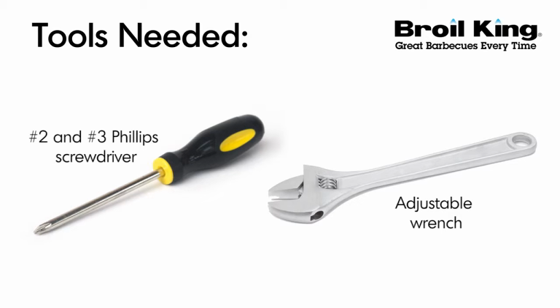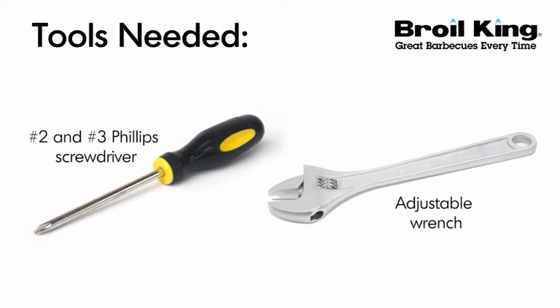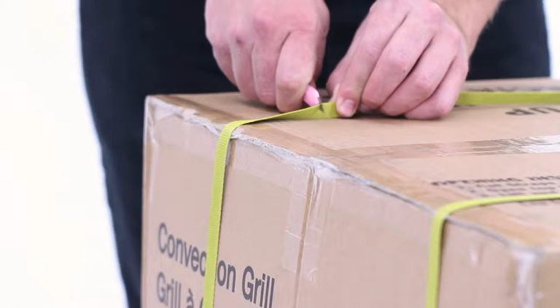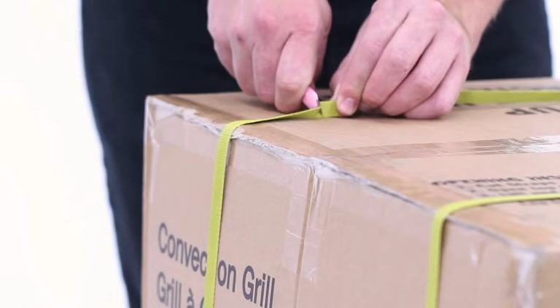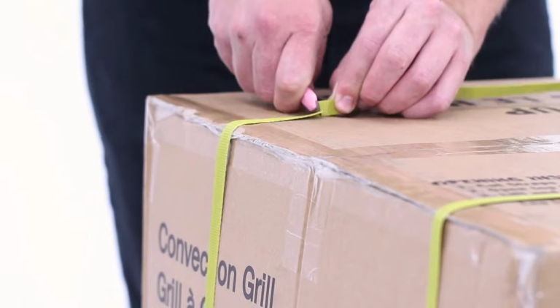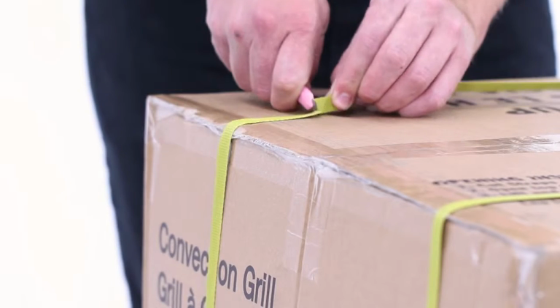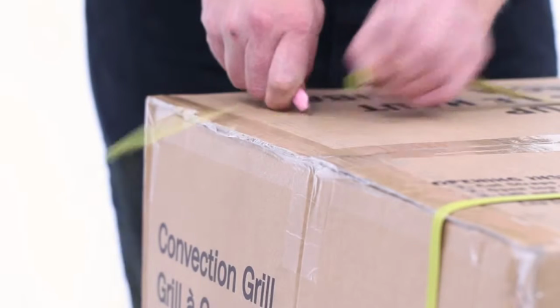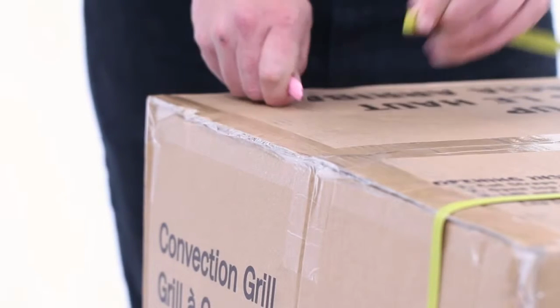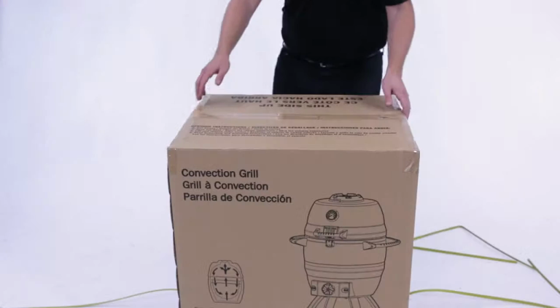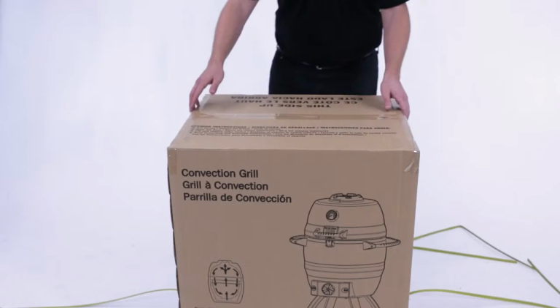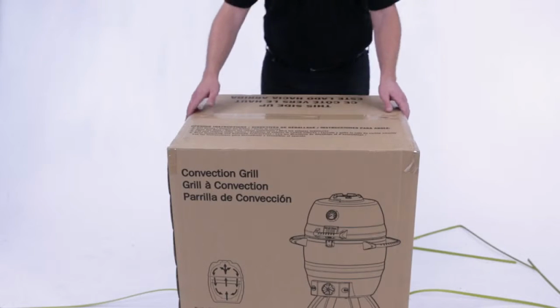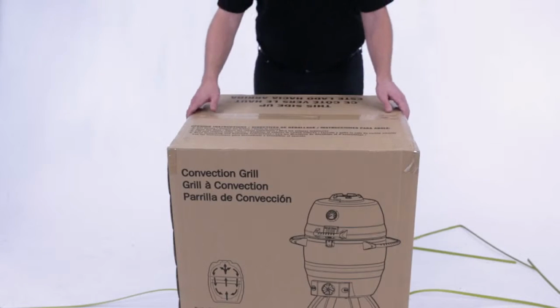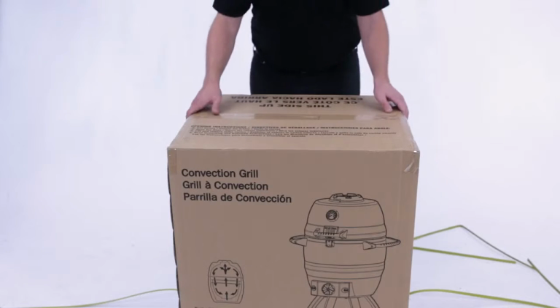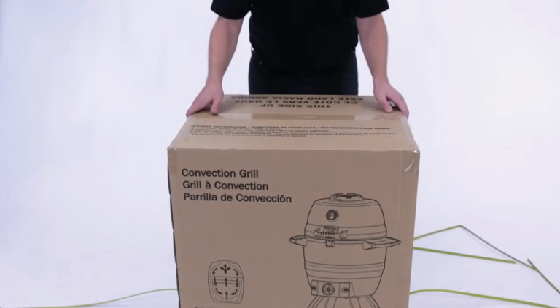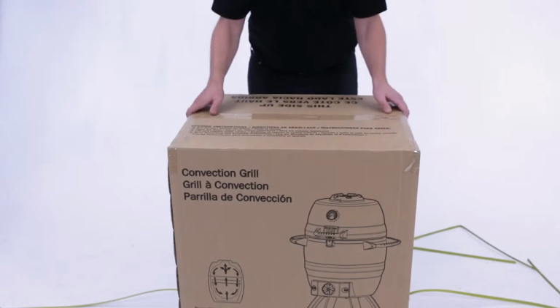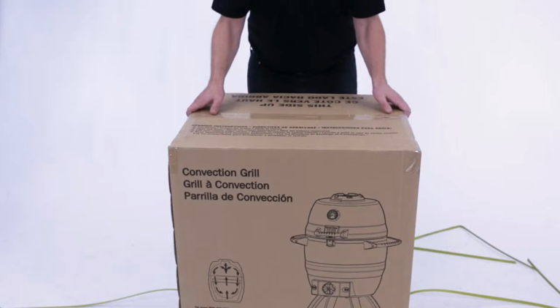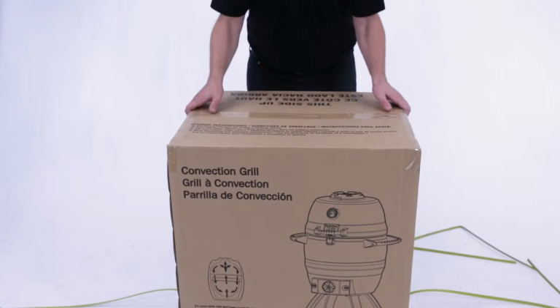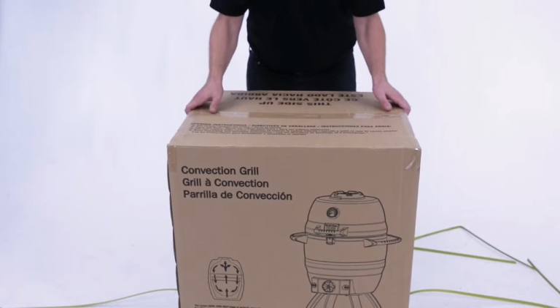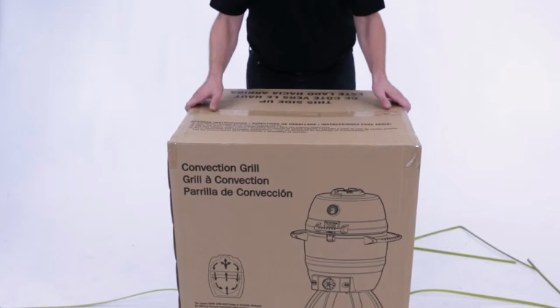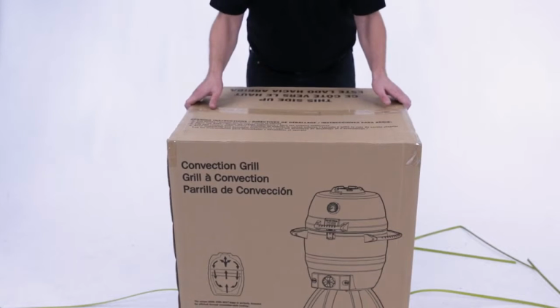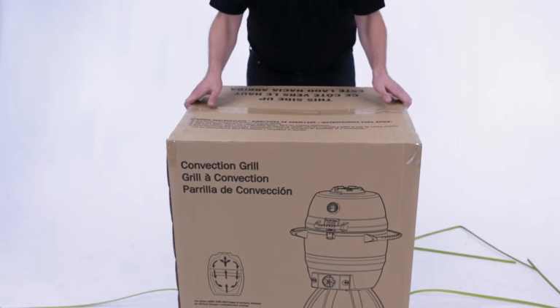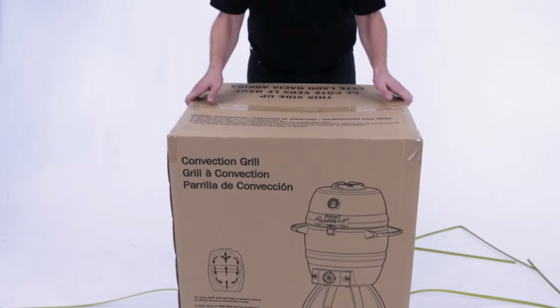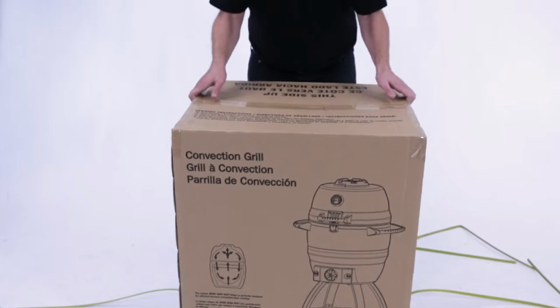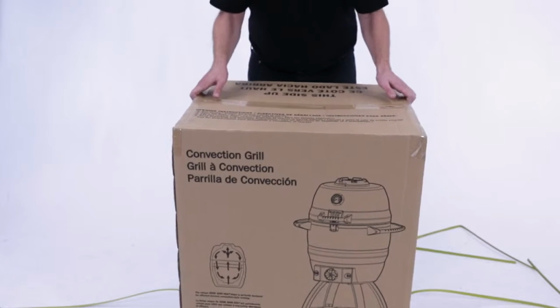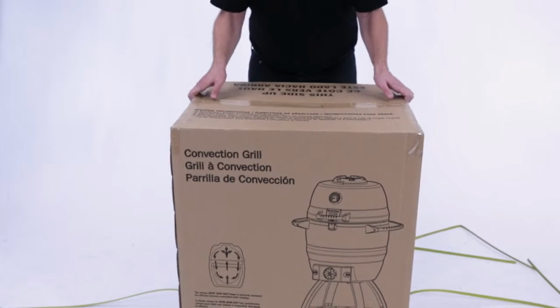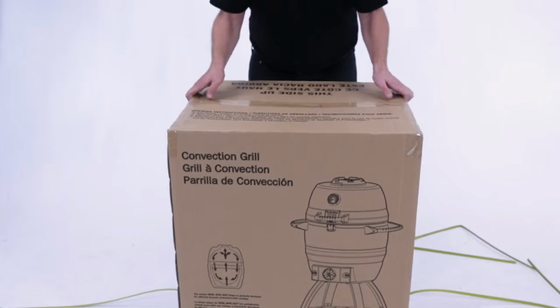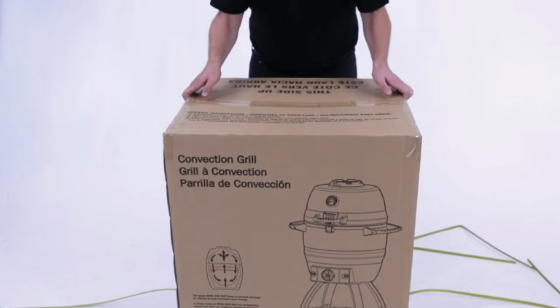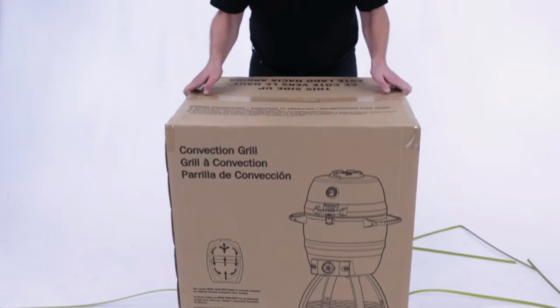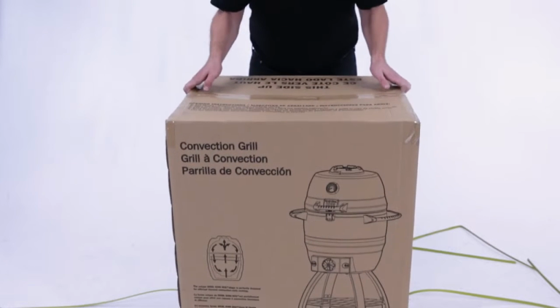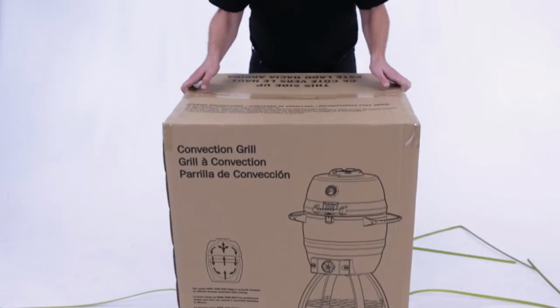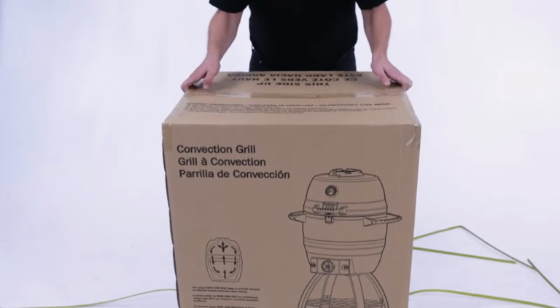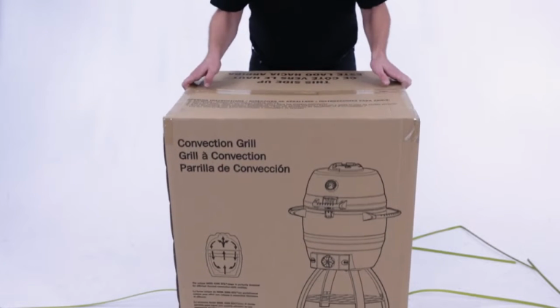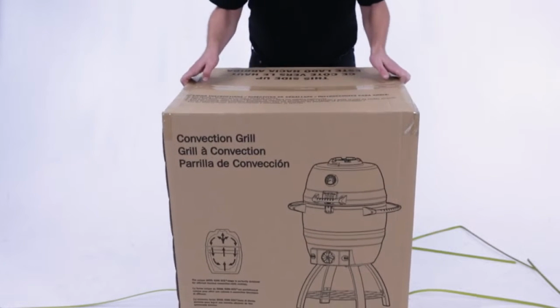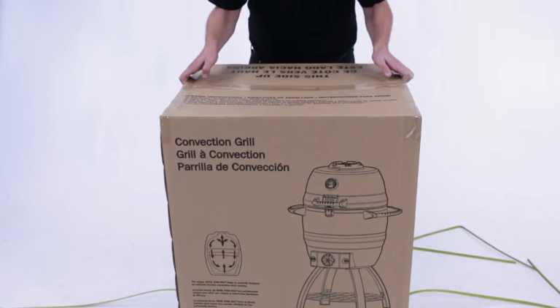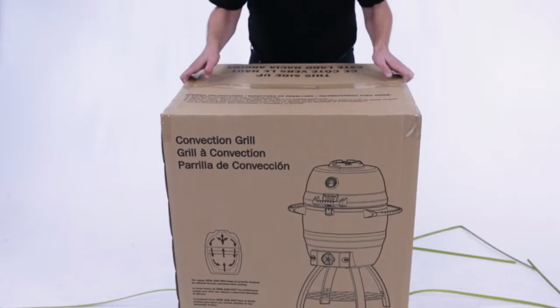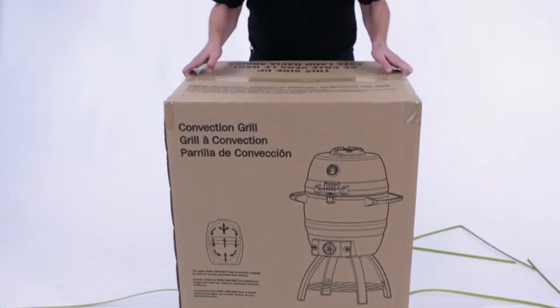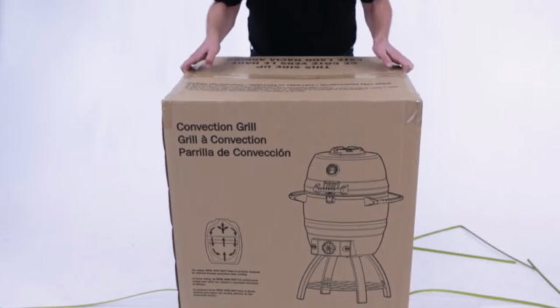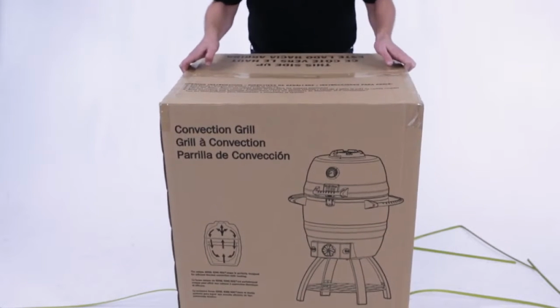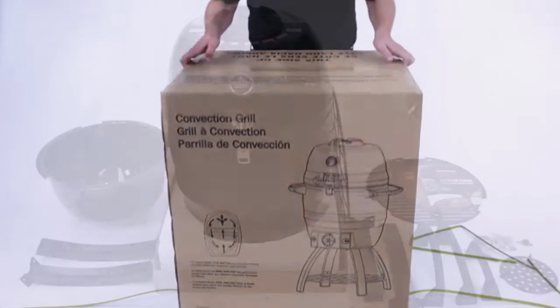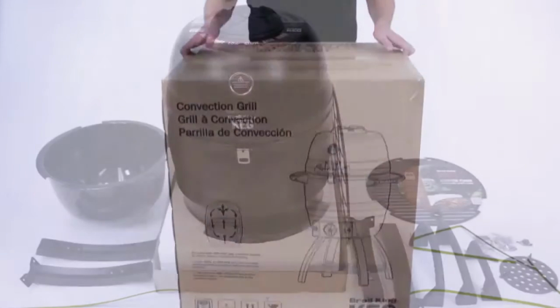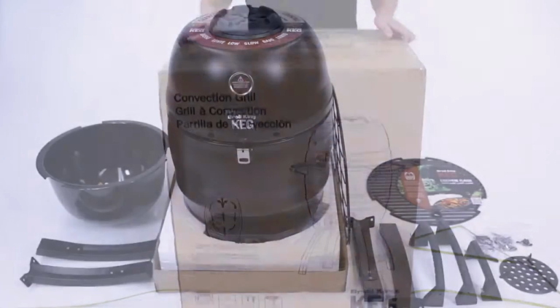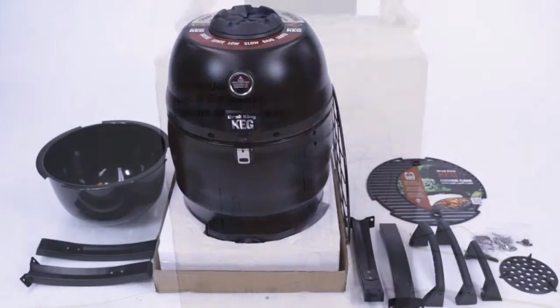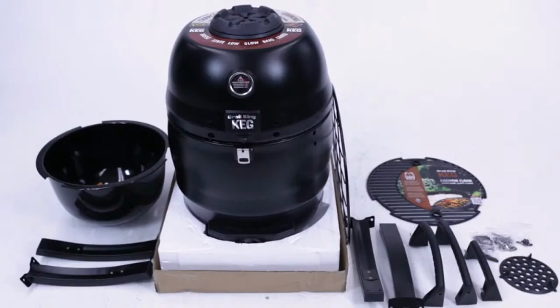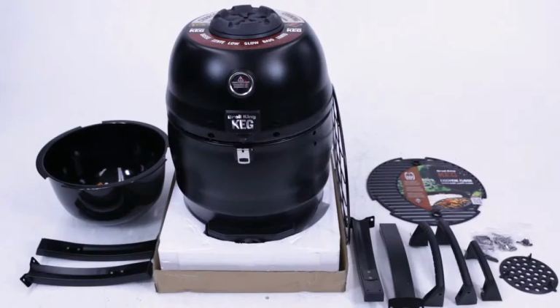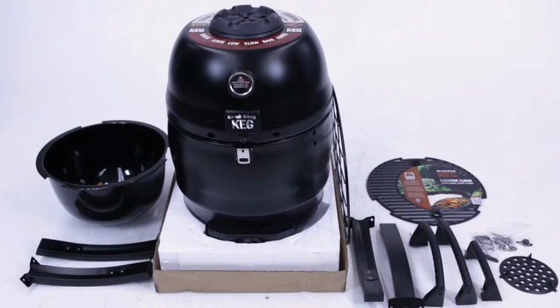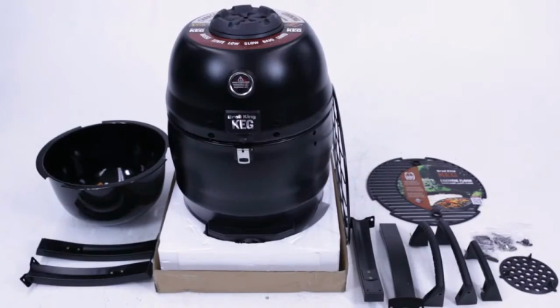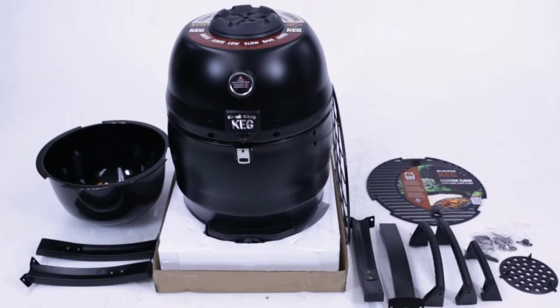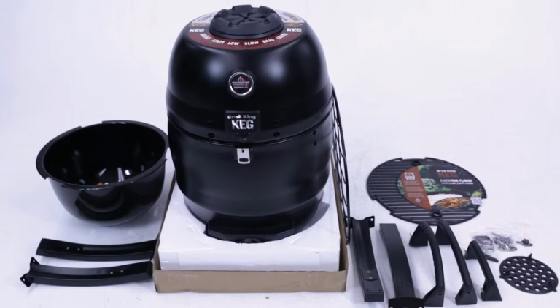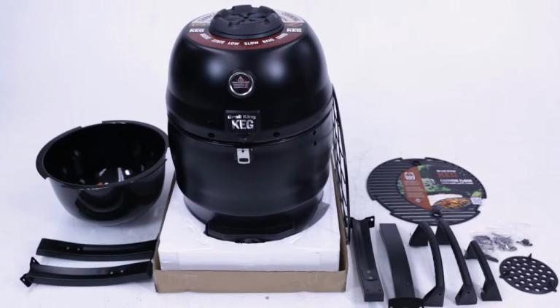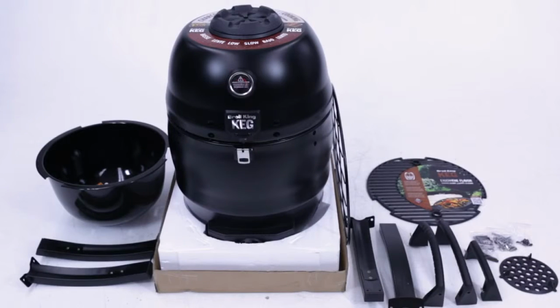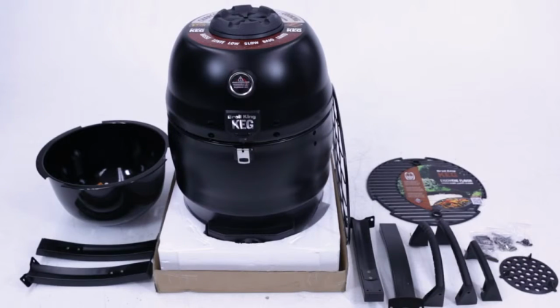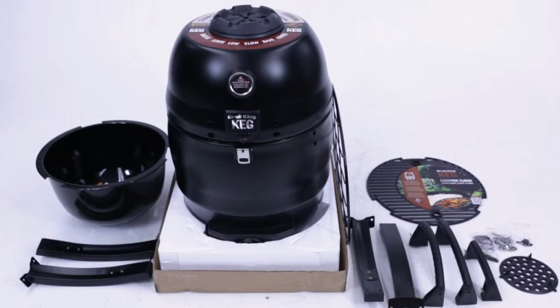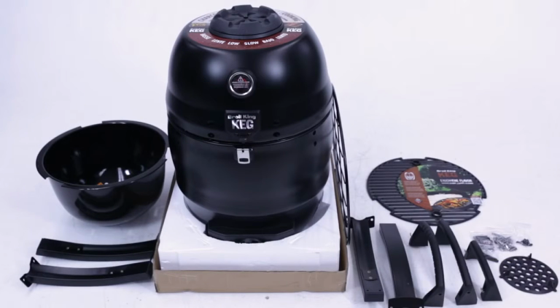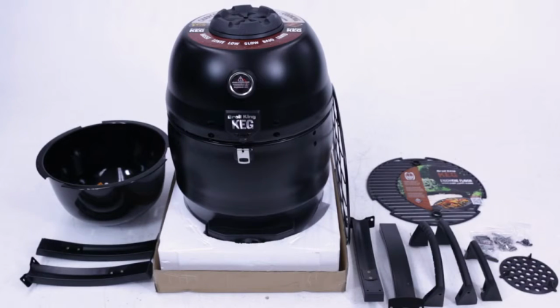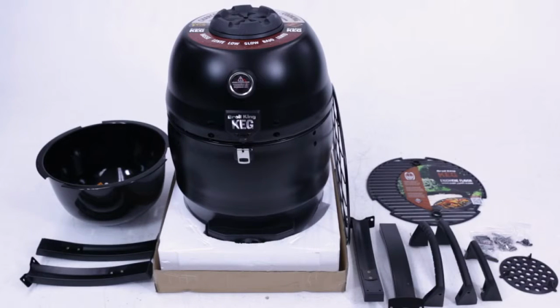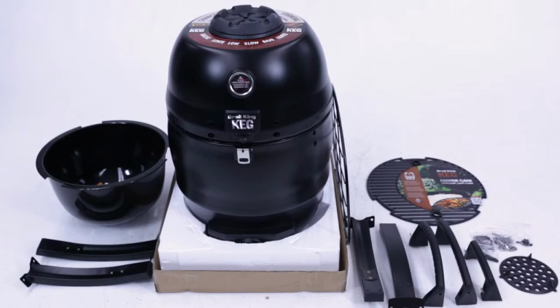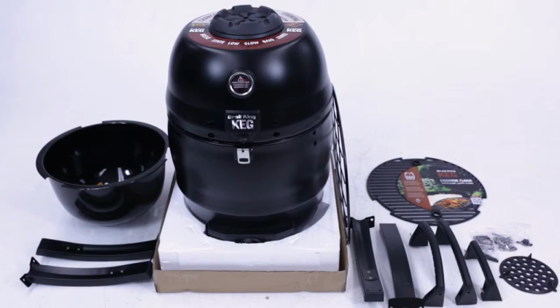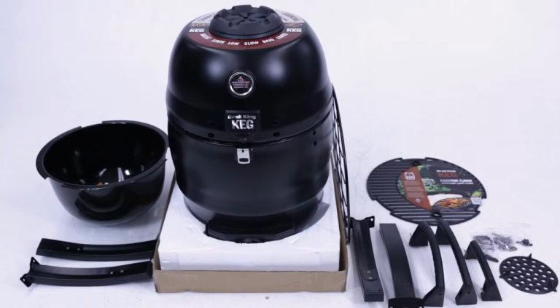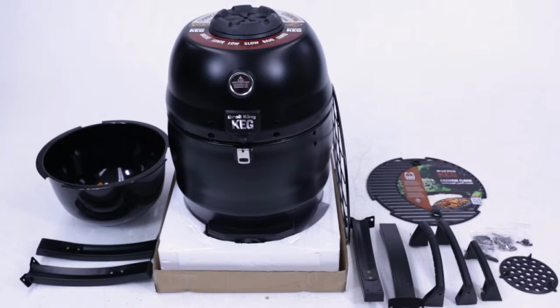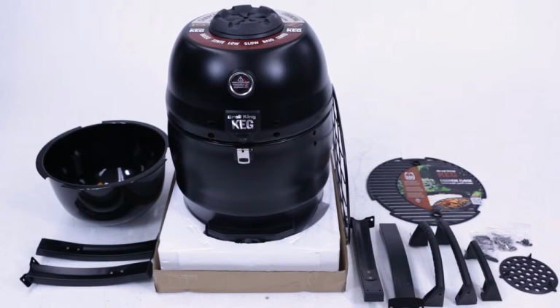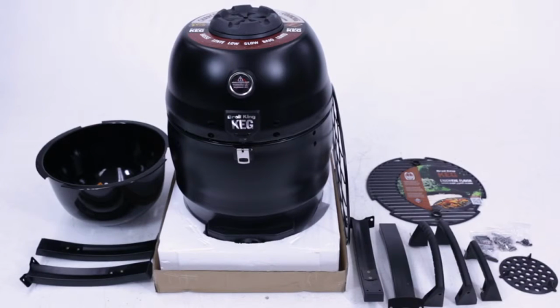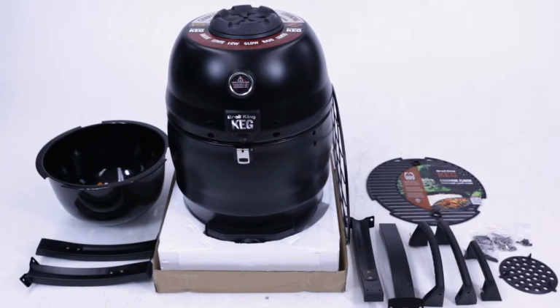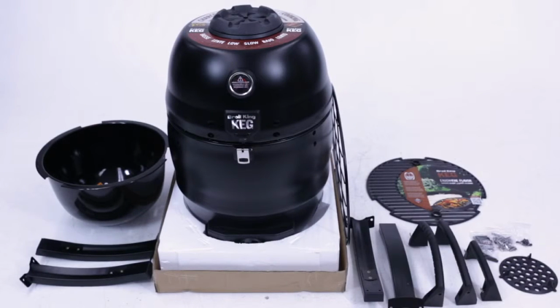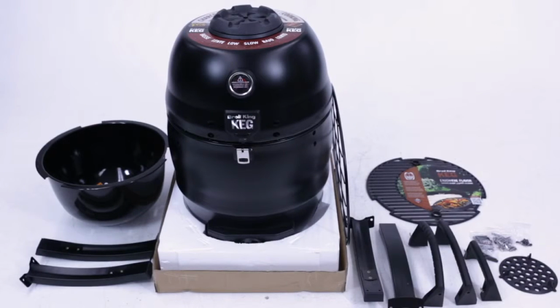Begin by unpacking your Broil King Keg. Remove the top of the carton and carefully unpack and arrange the parts in your workspace.